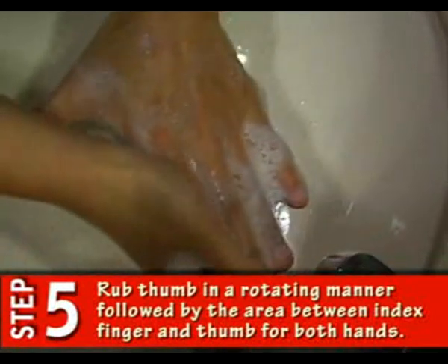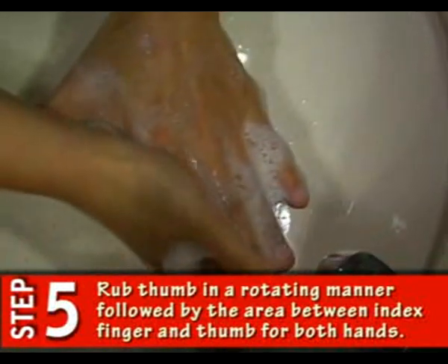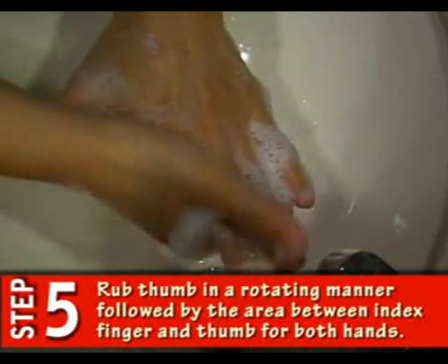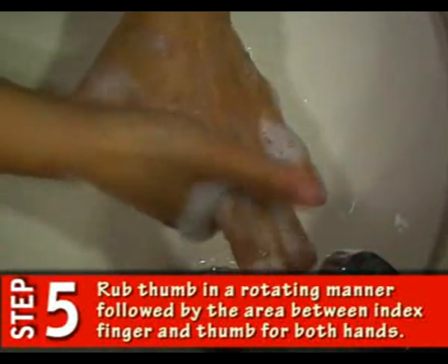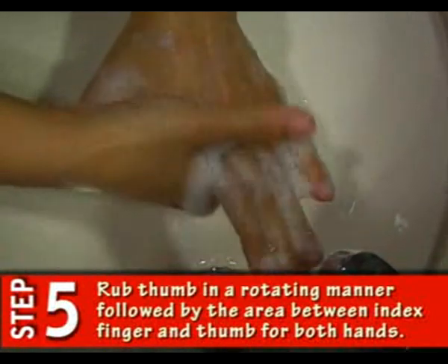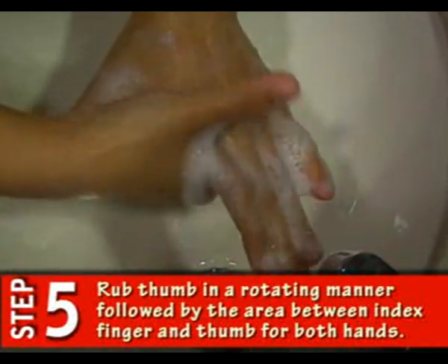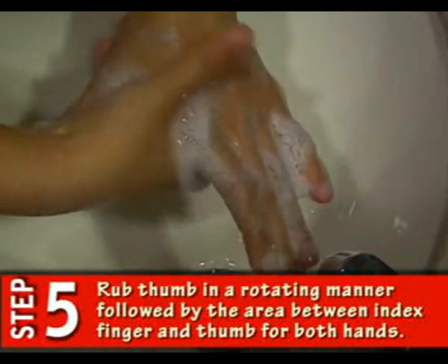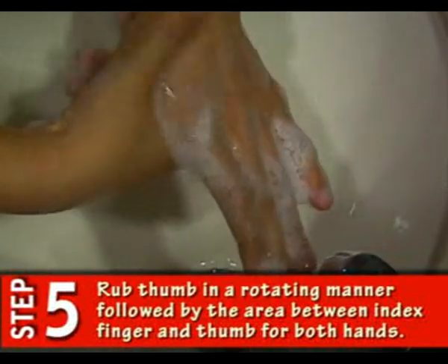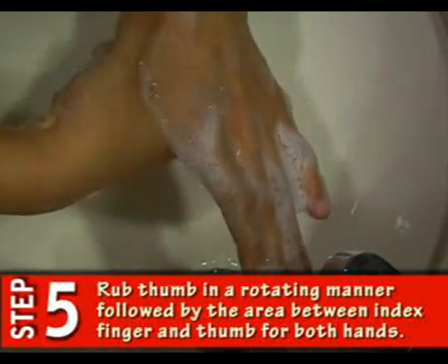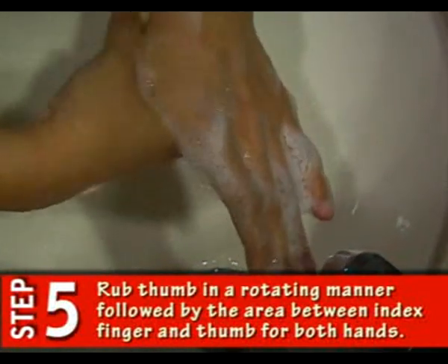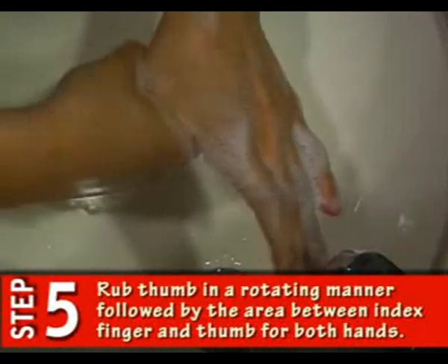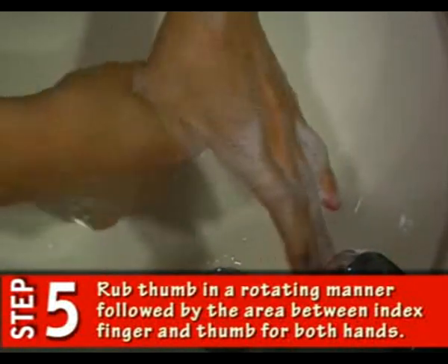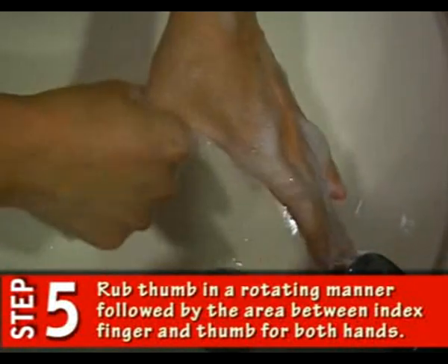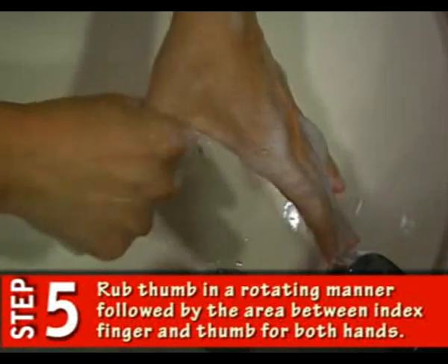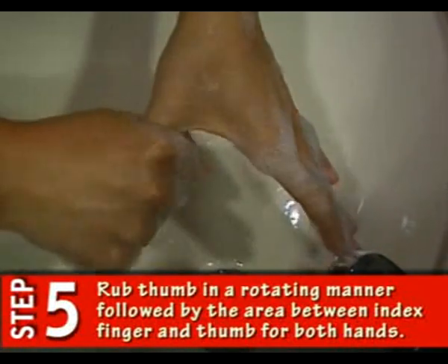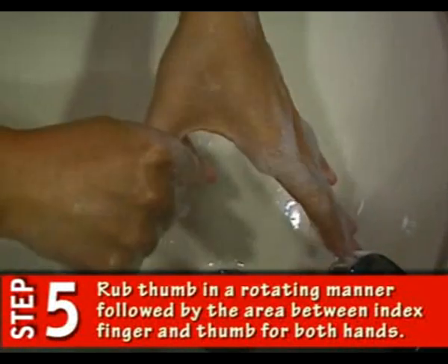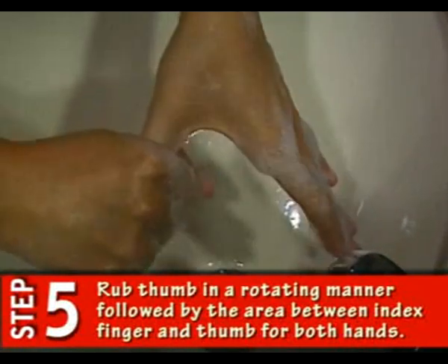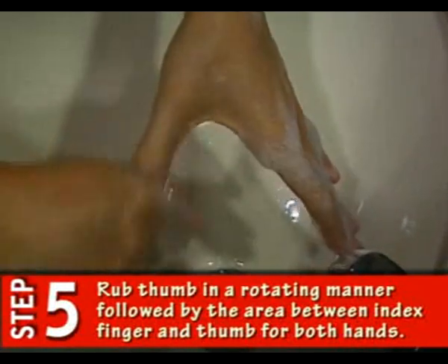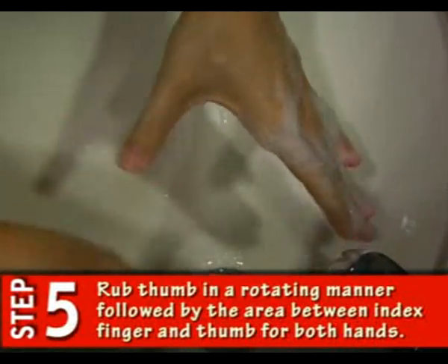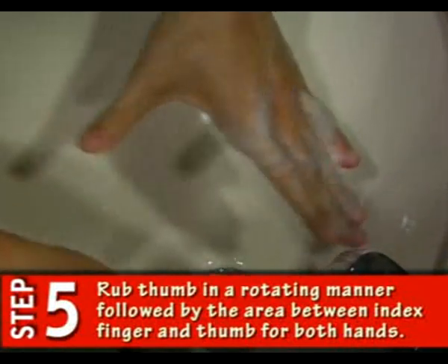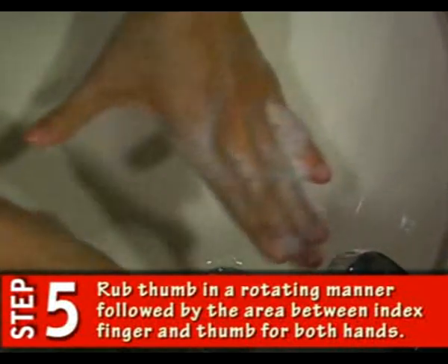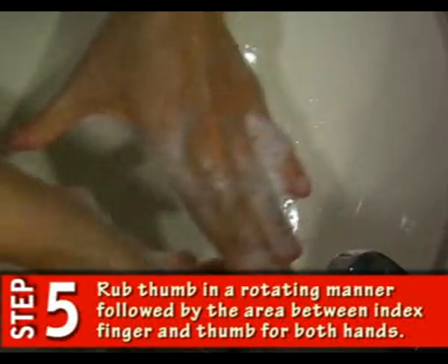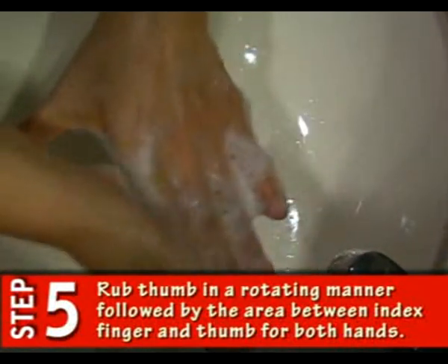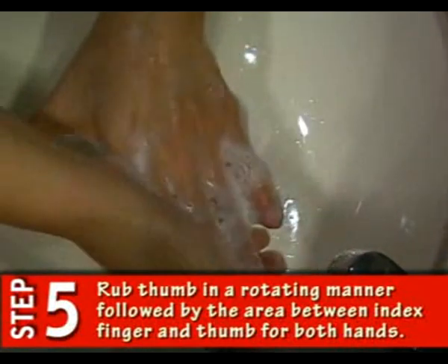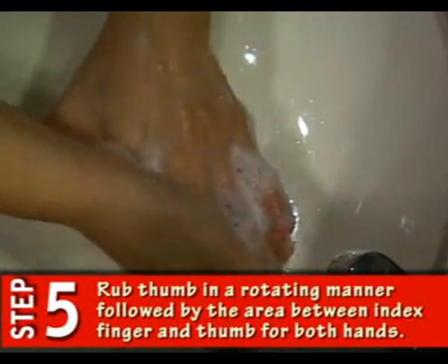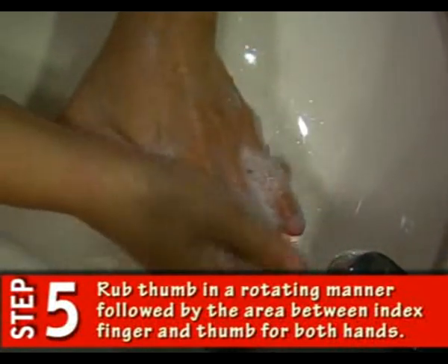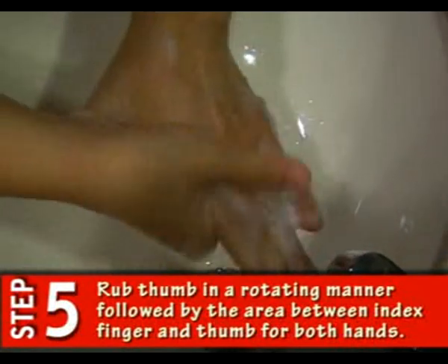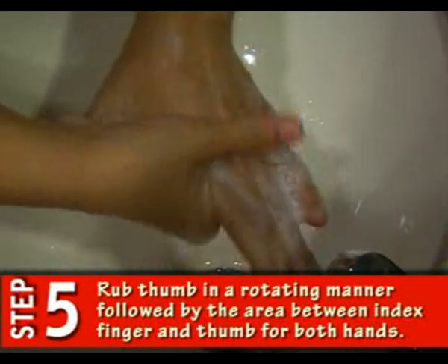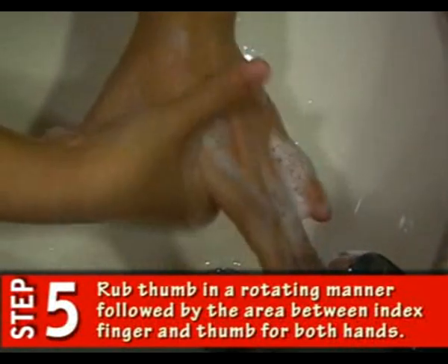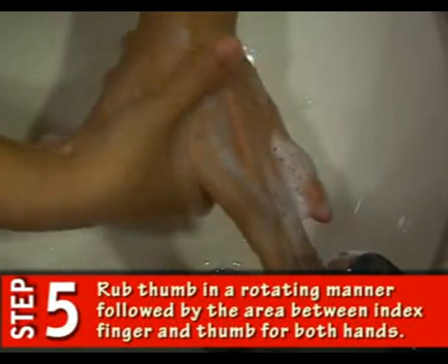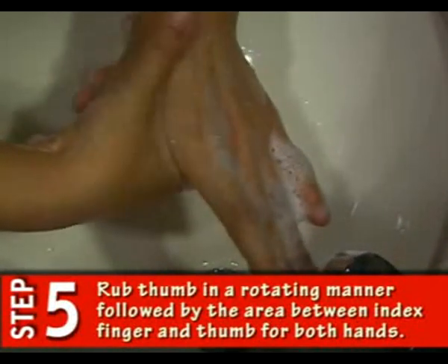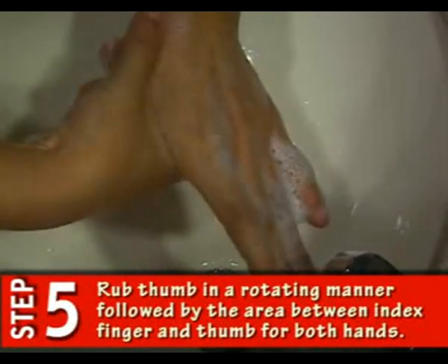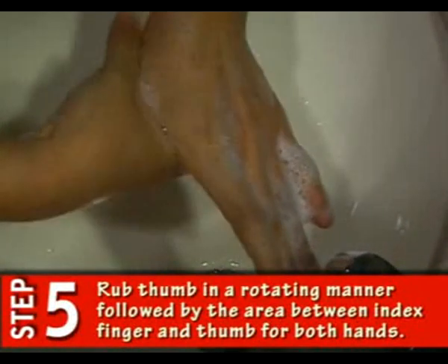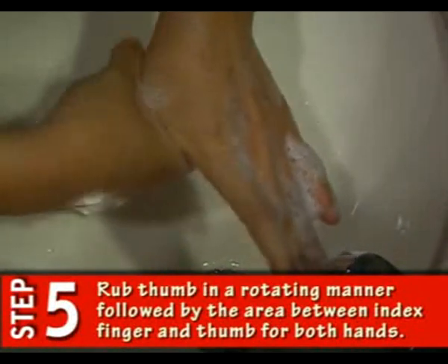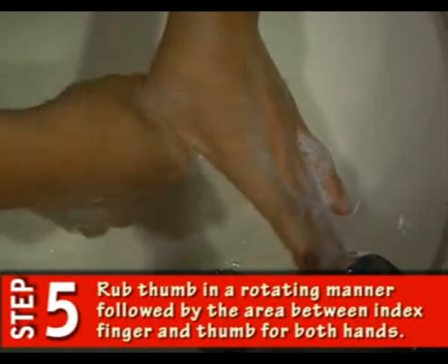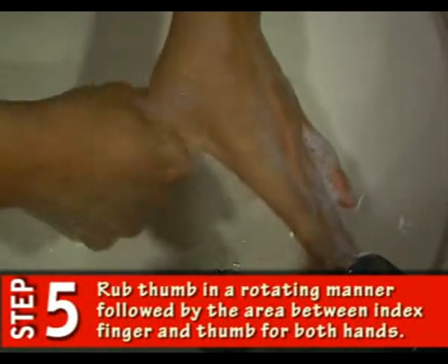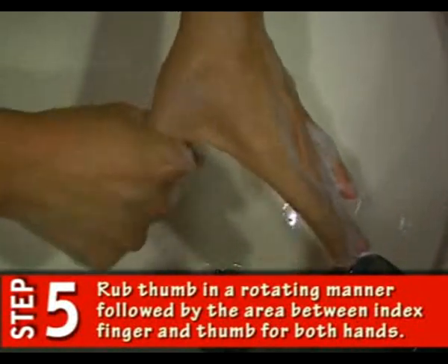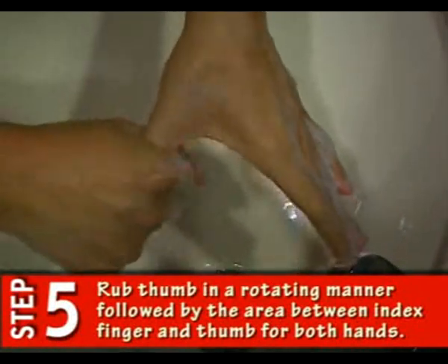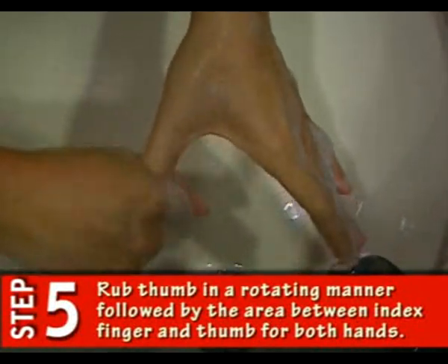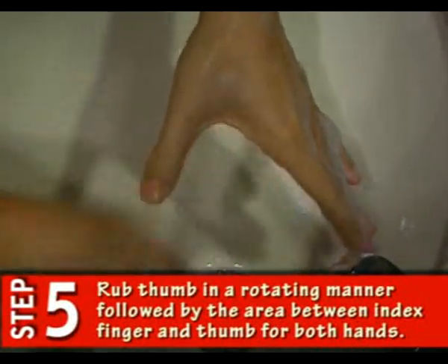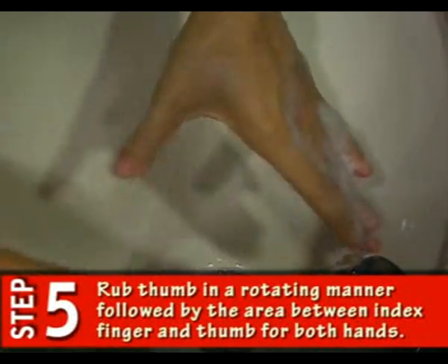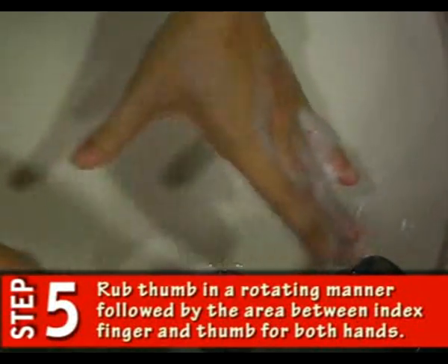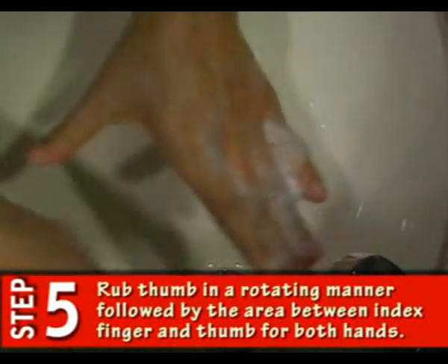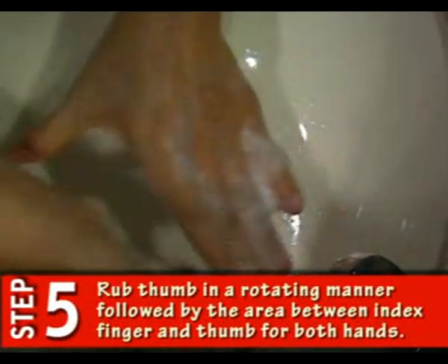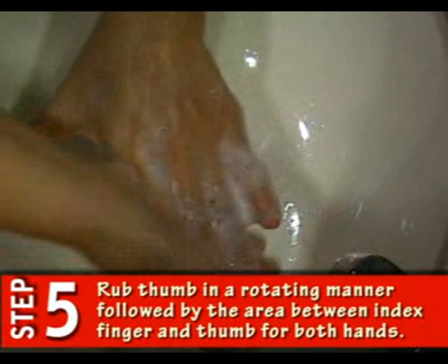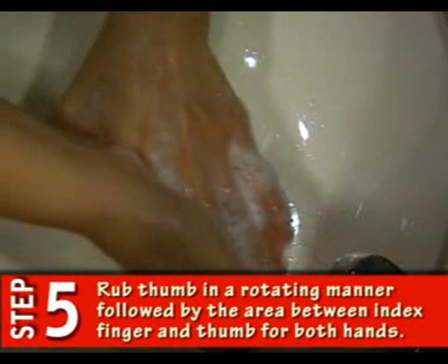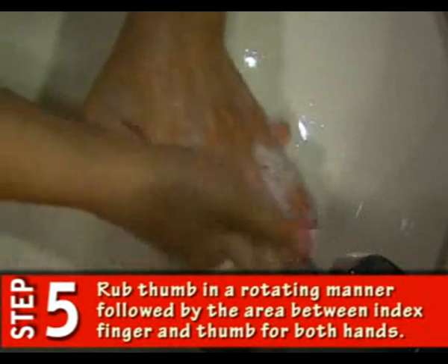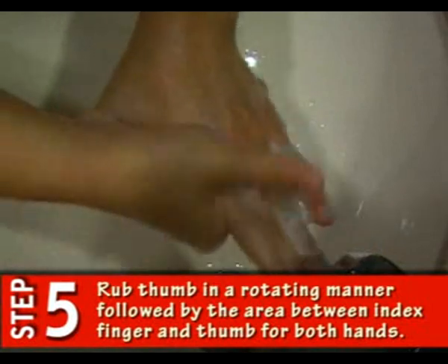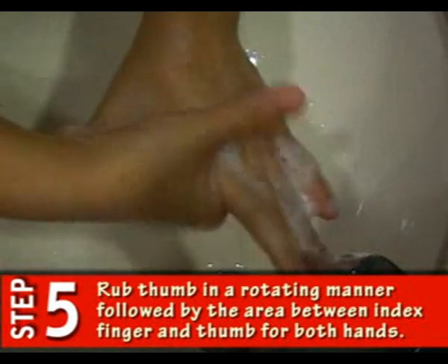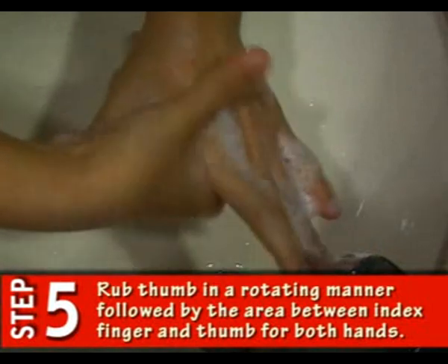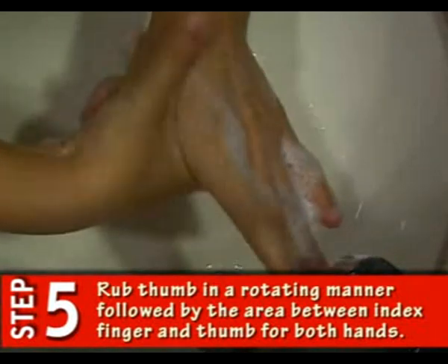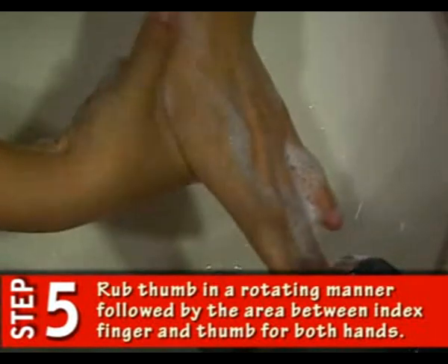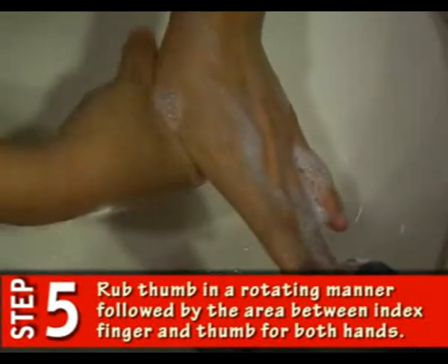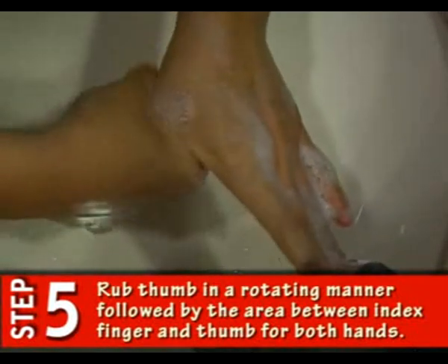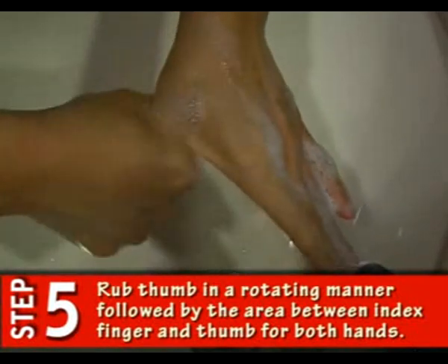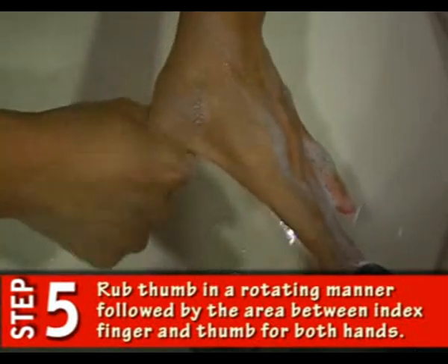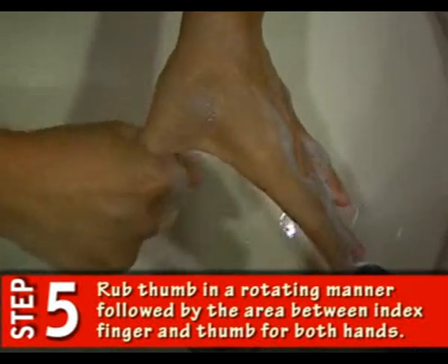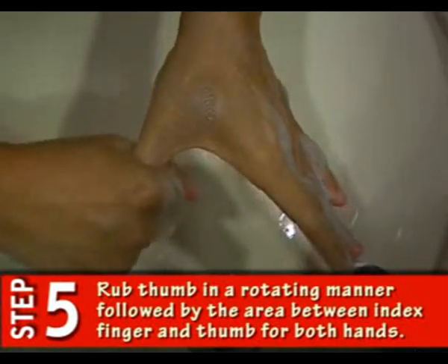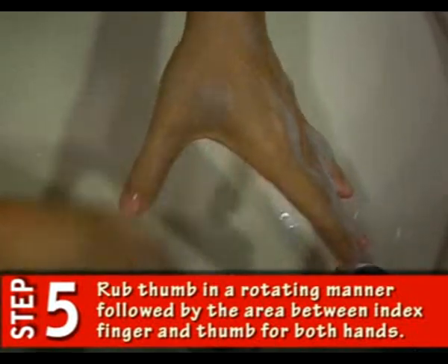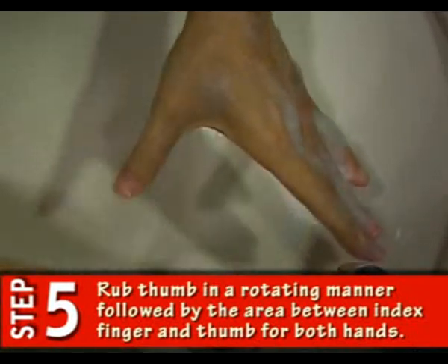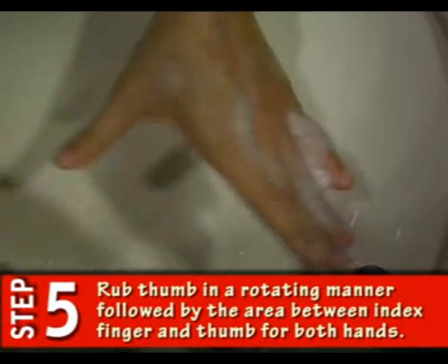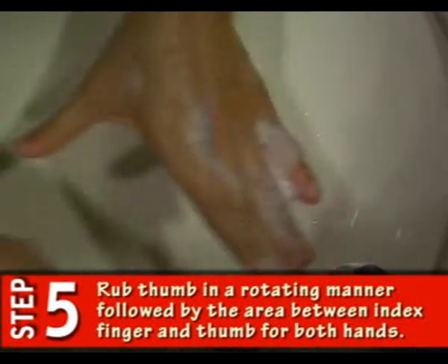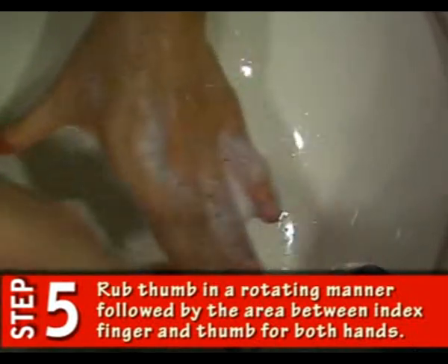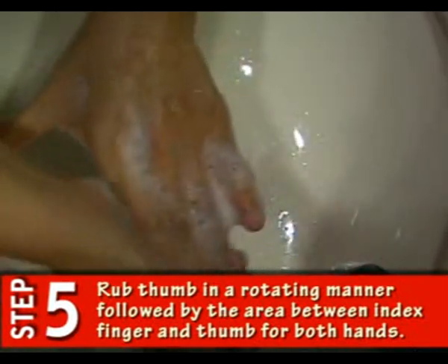Step 5. Rub thumb in a rotating manner followed by the area between index finger and thumb for both hands.